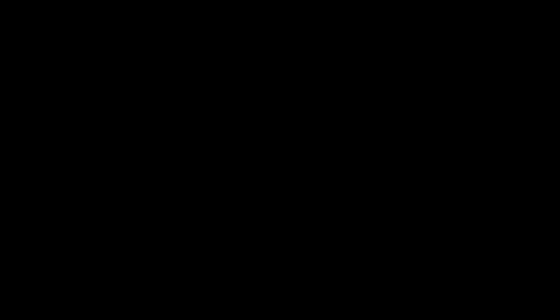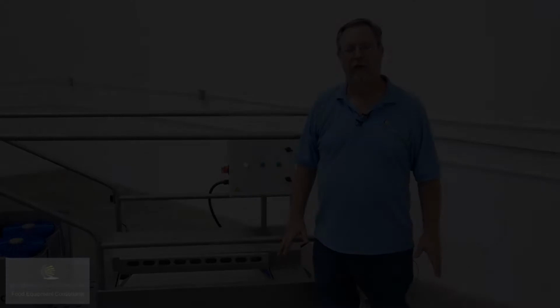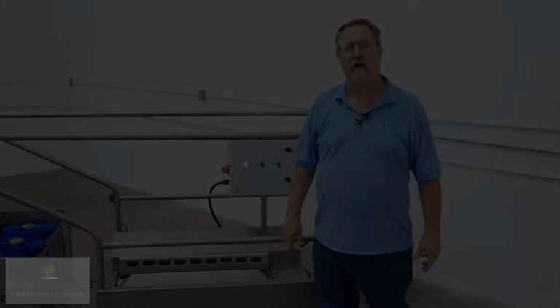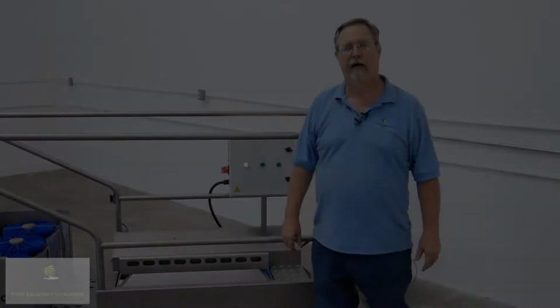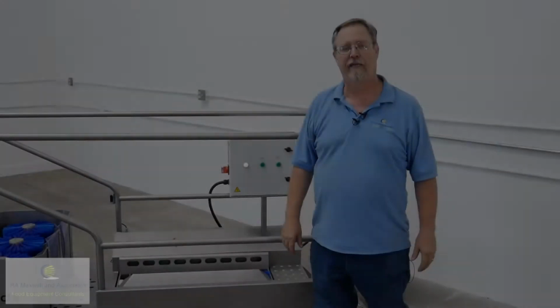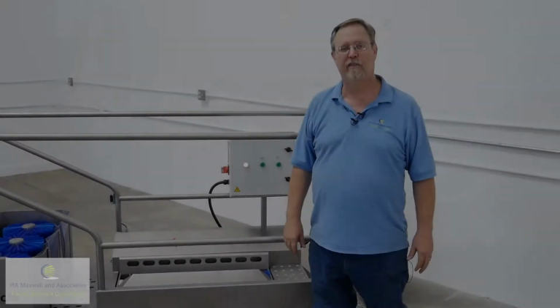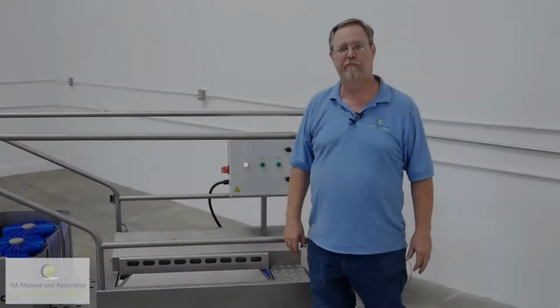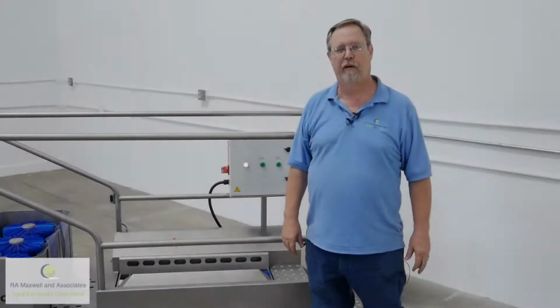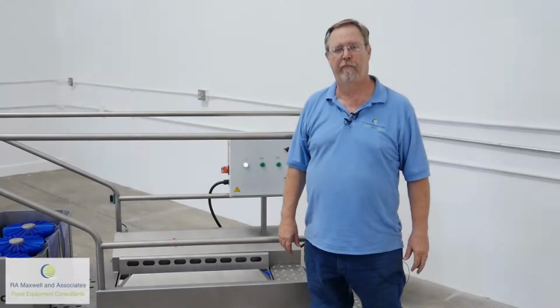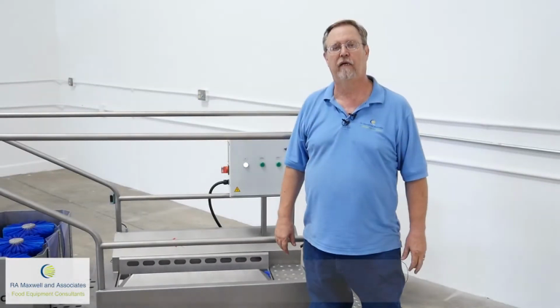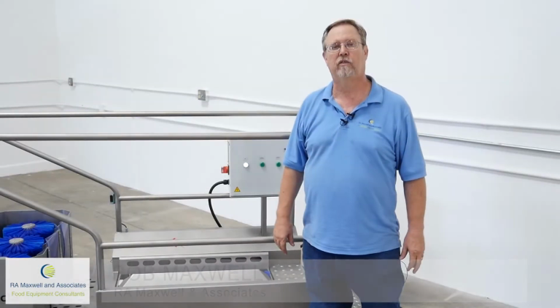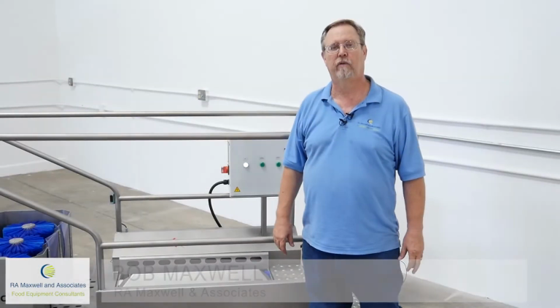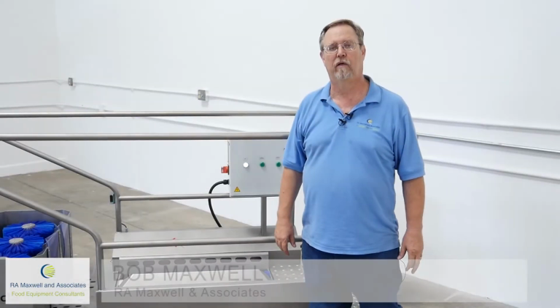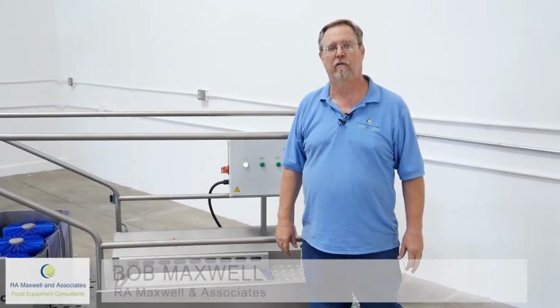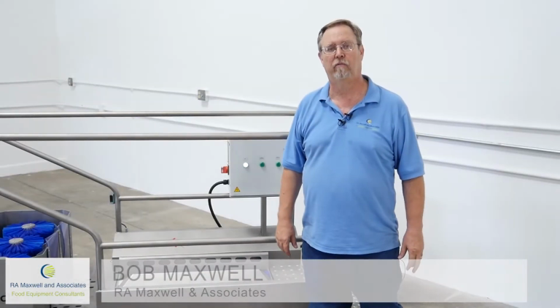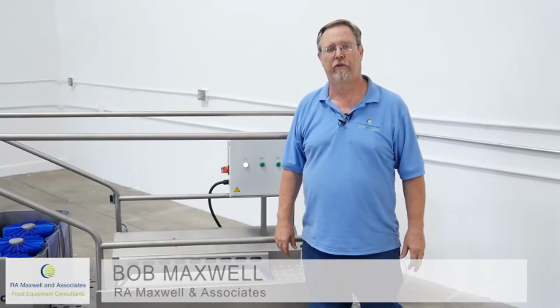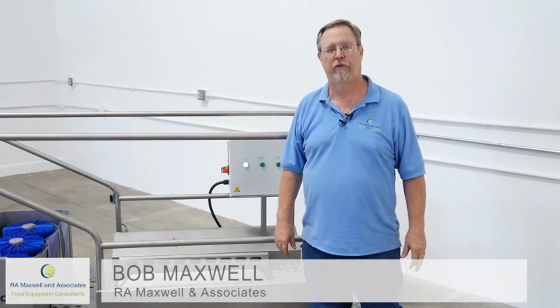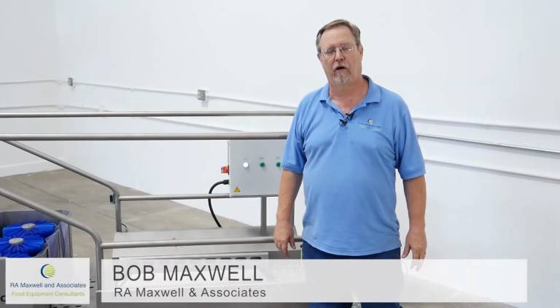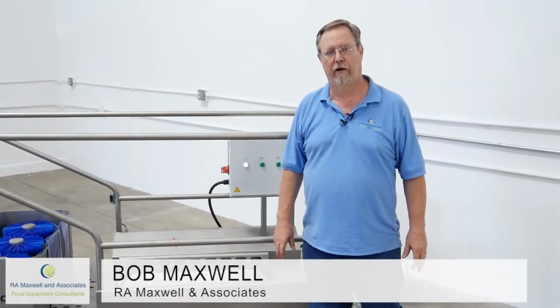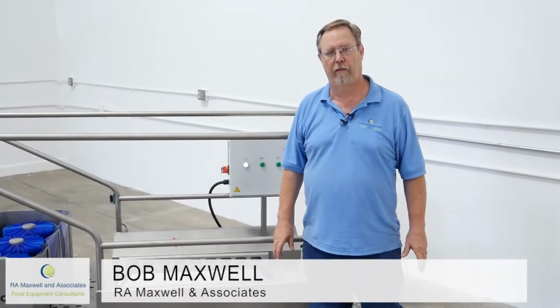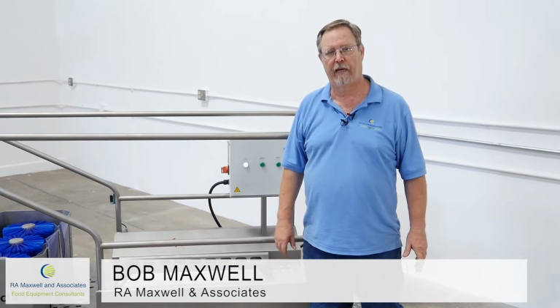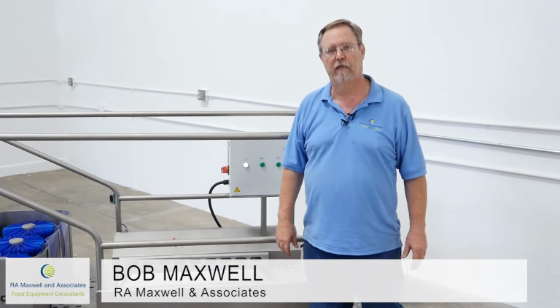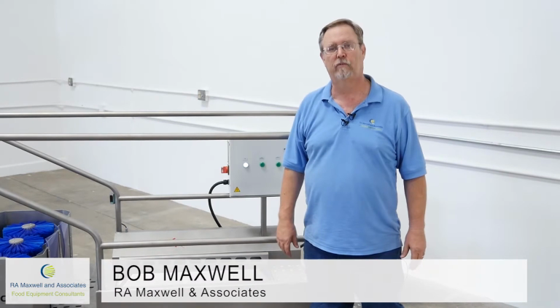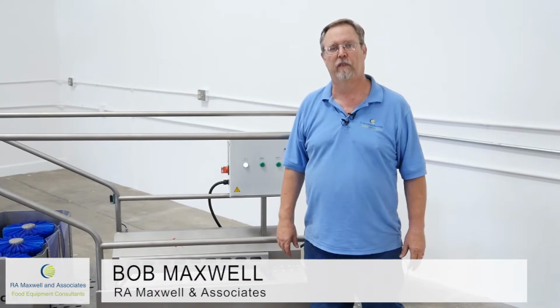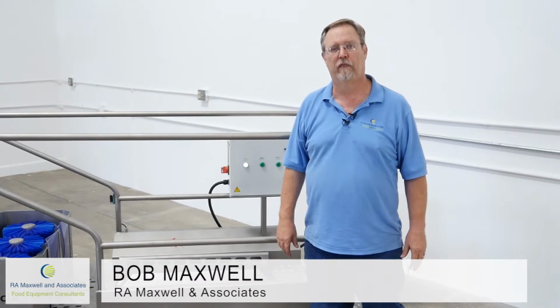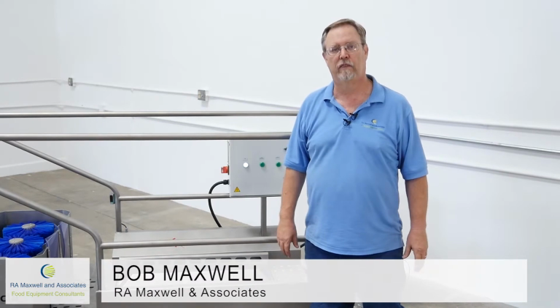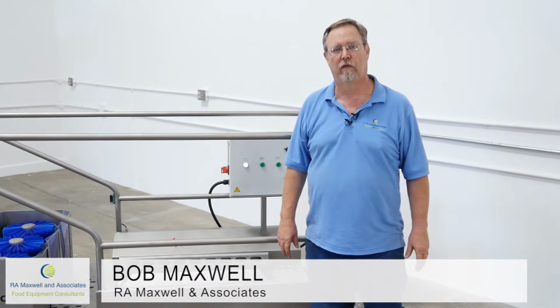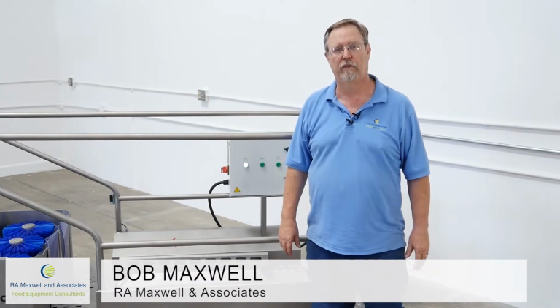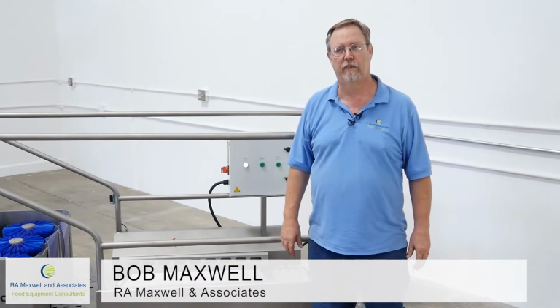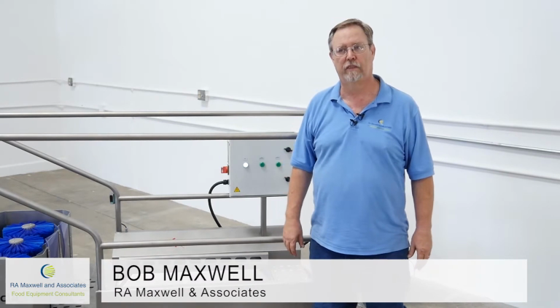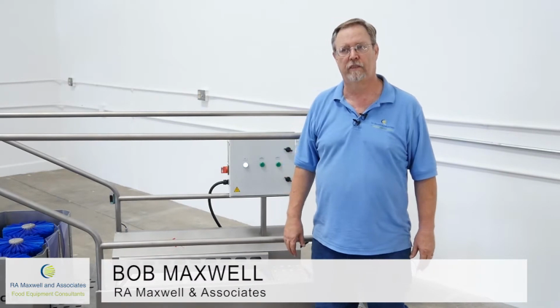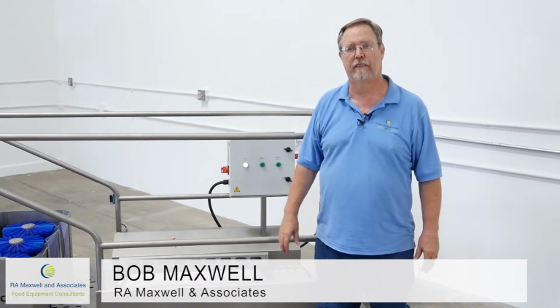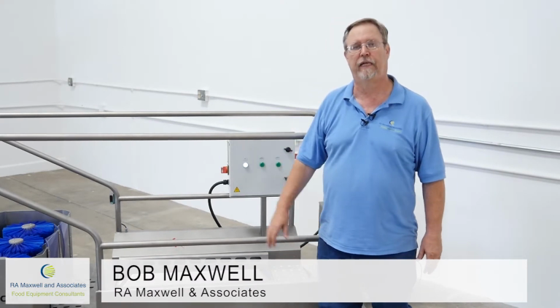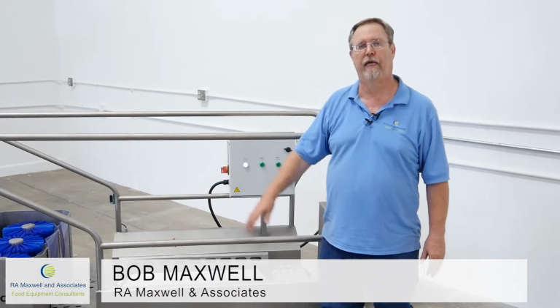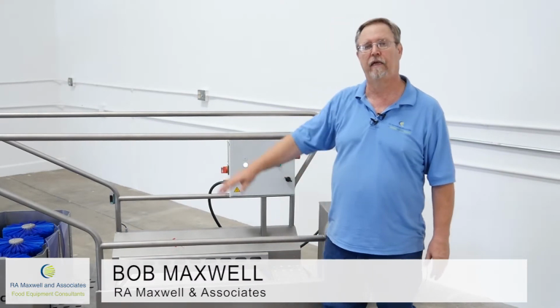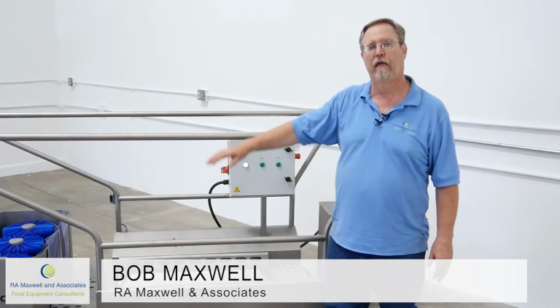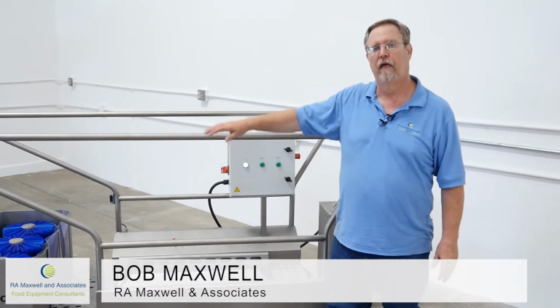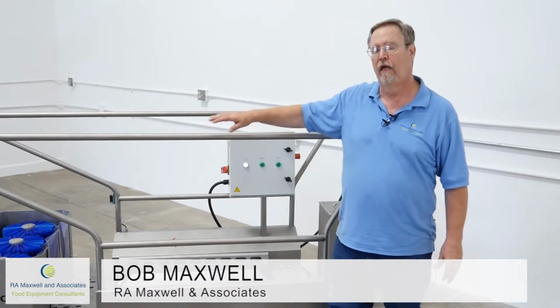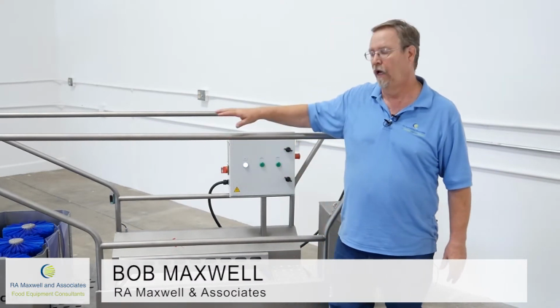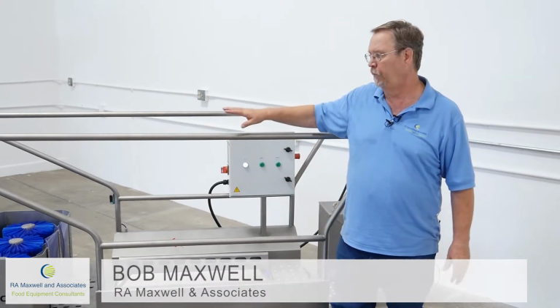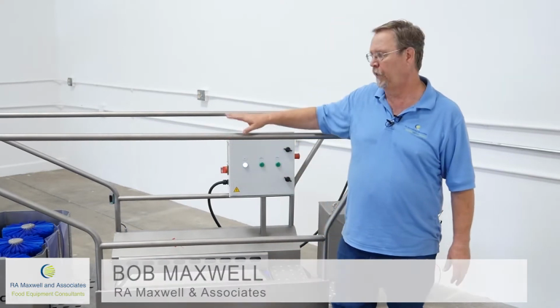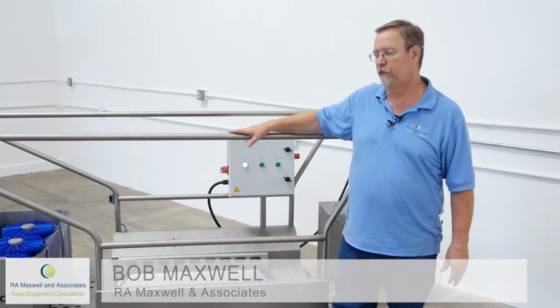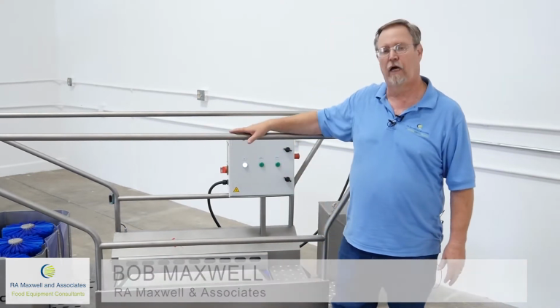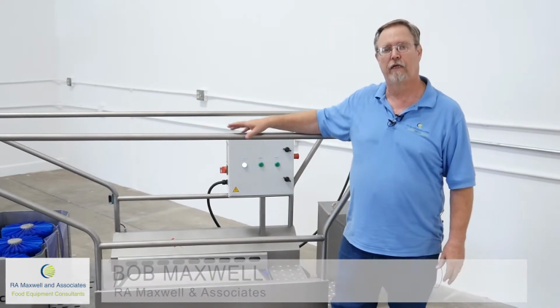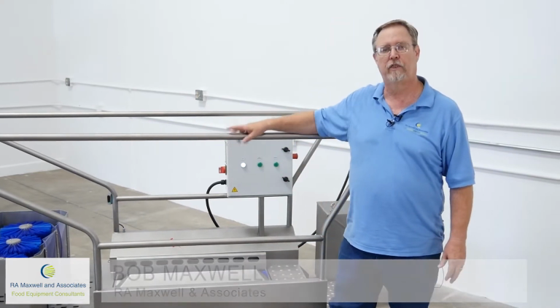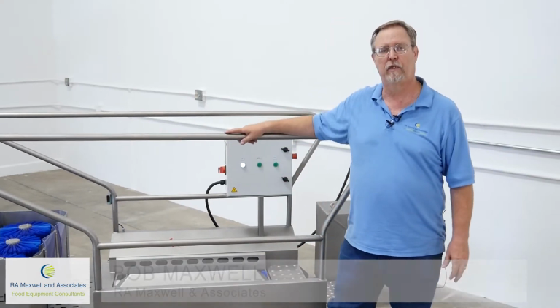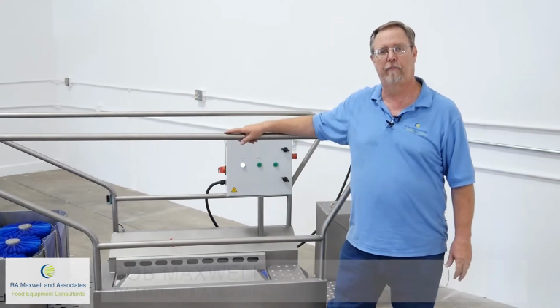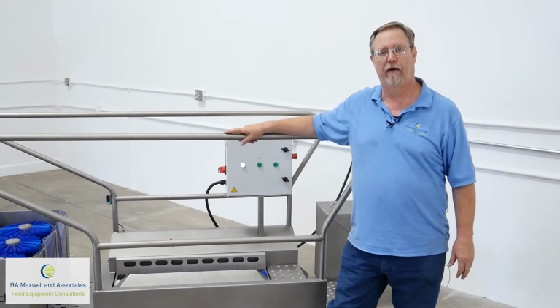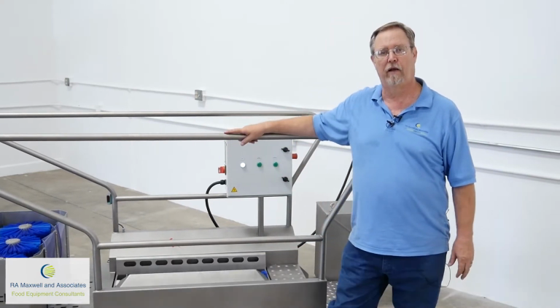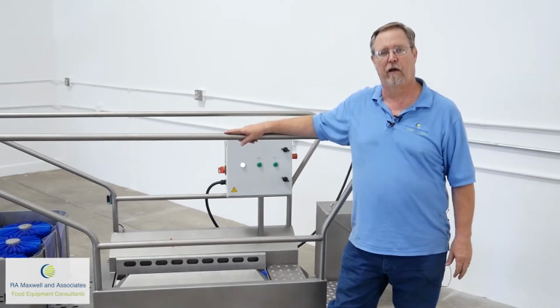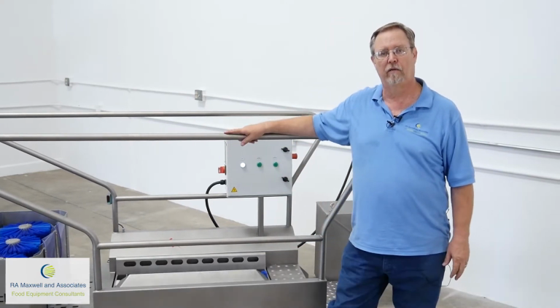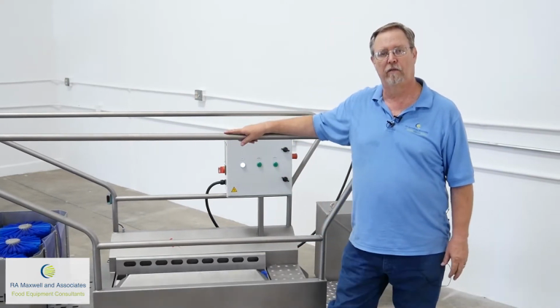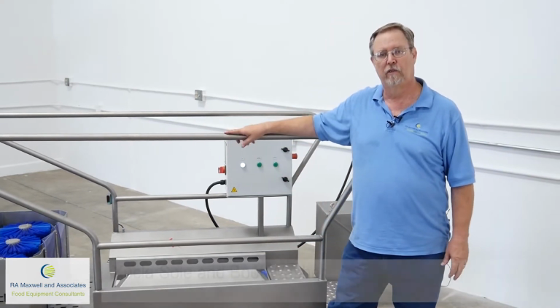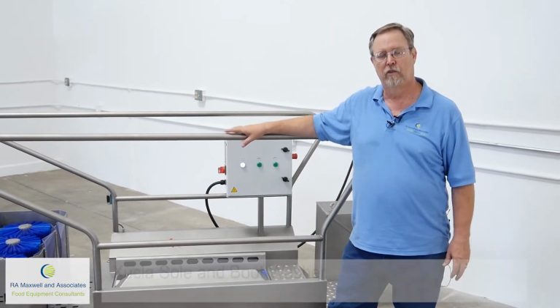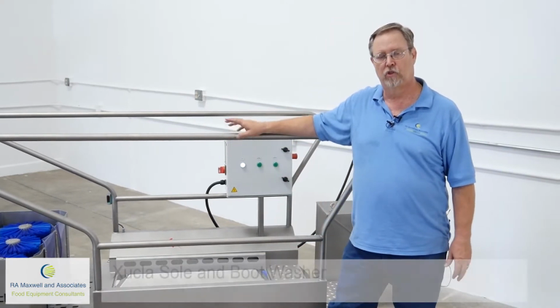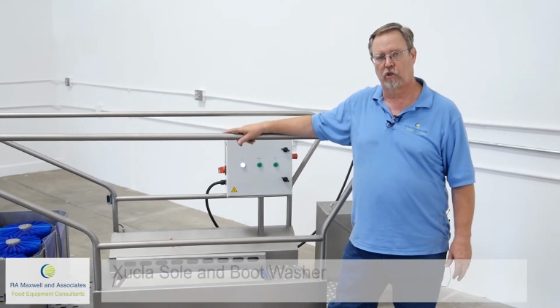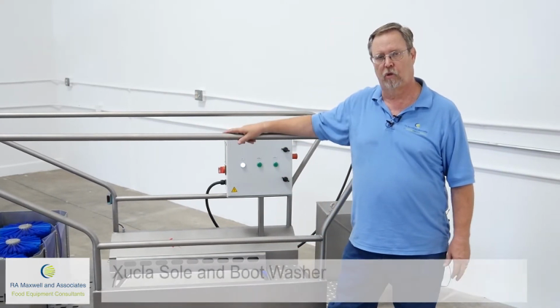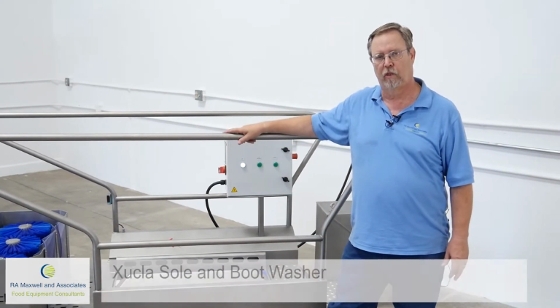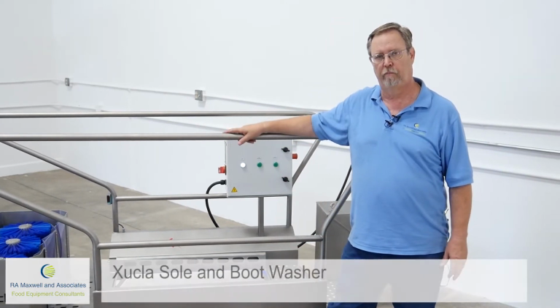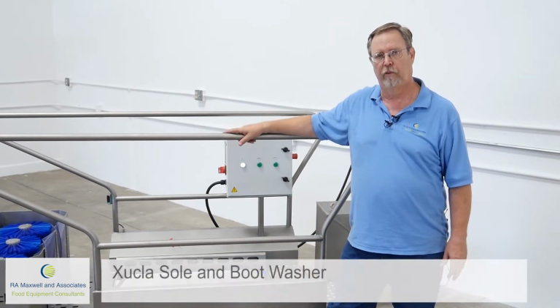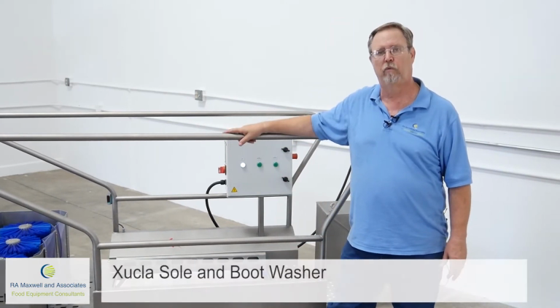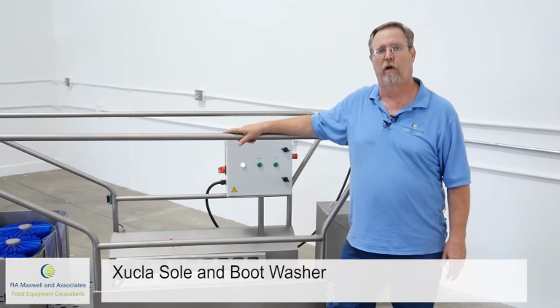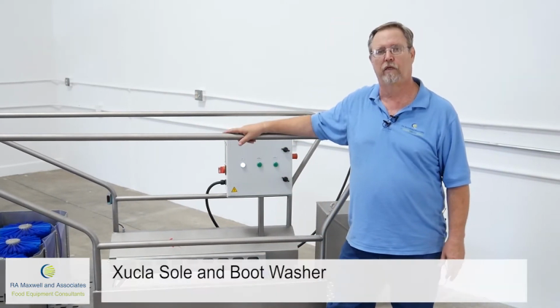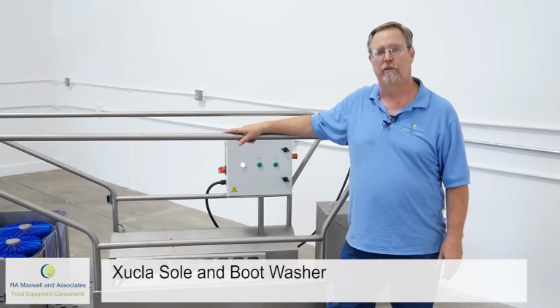Hi, this is Bob Maxwell with RA Maxwell and Associates, and today I'm going to talk to you about our sole and boot washer.